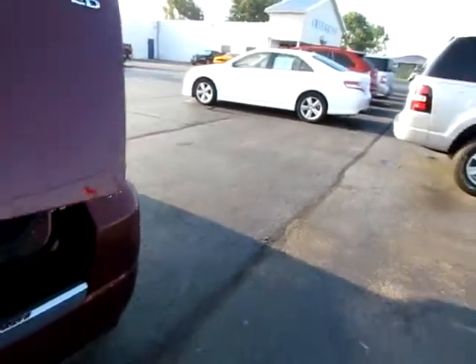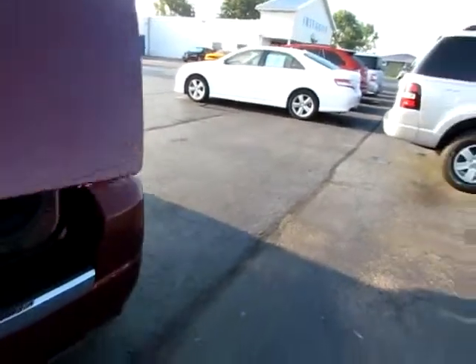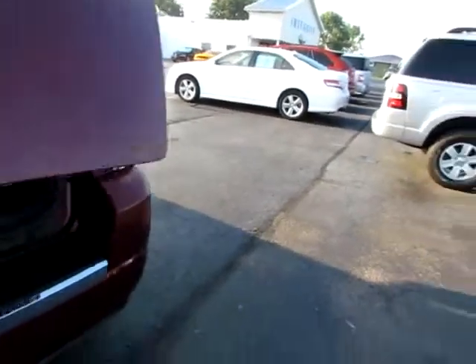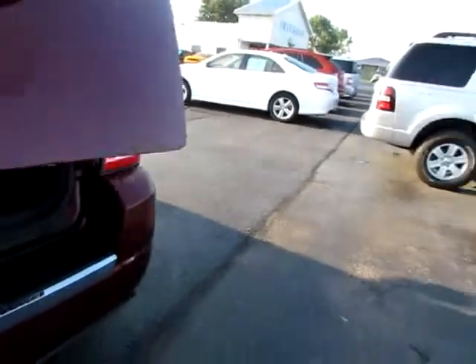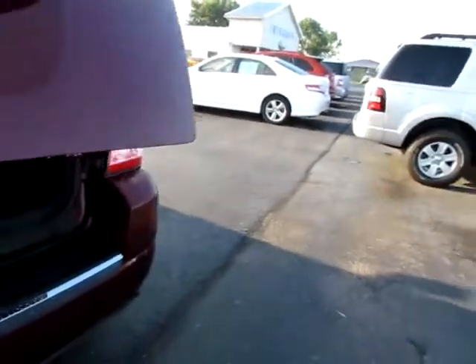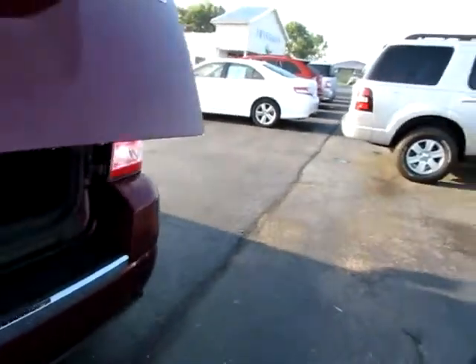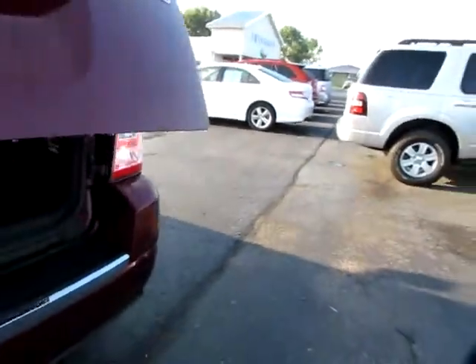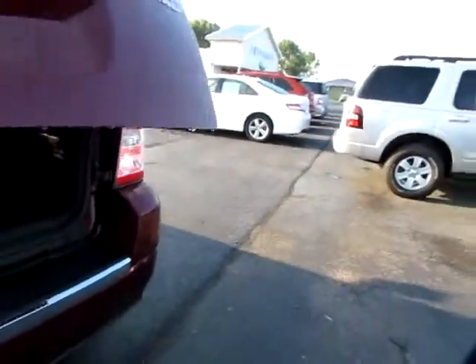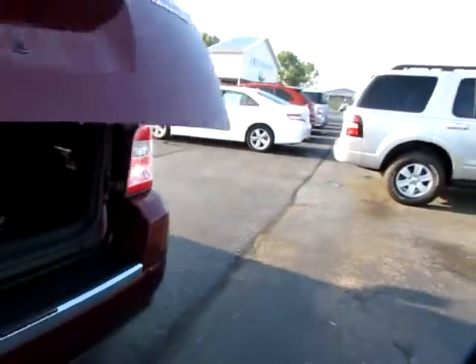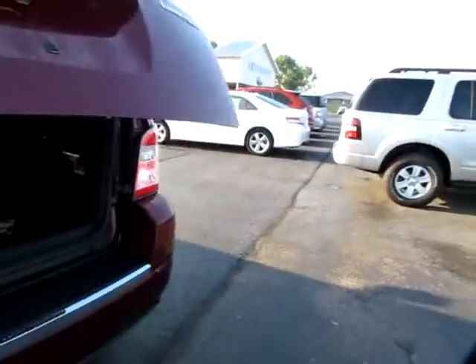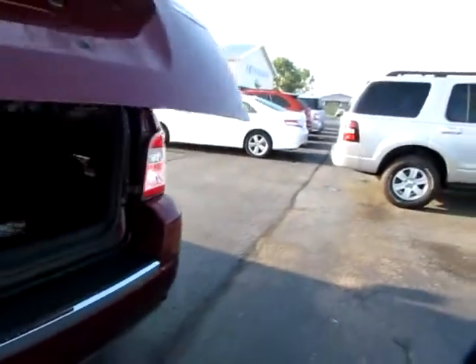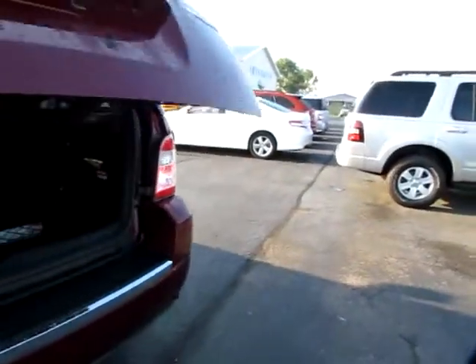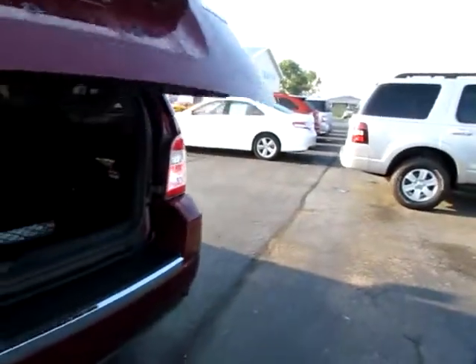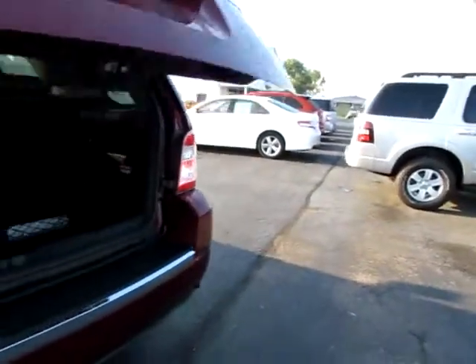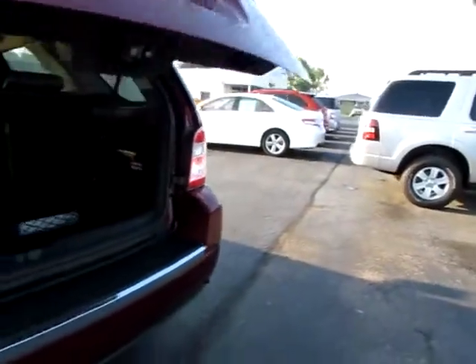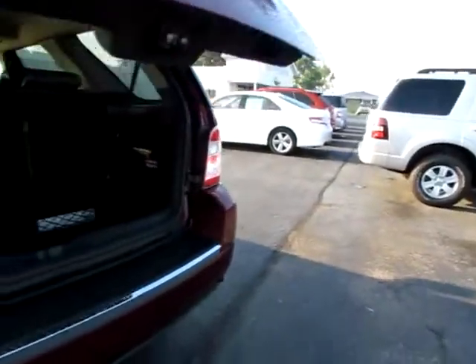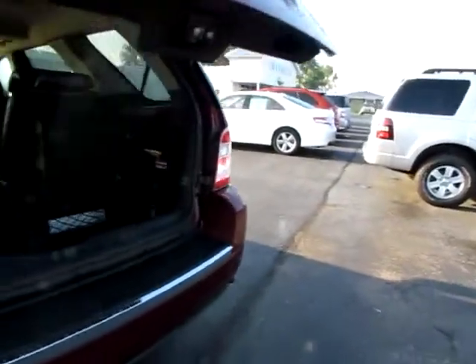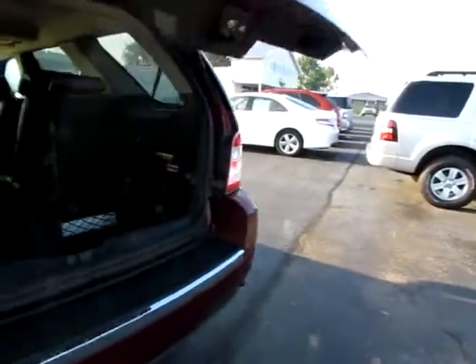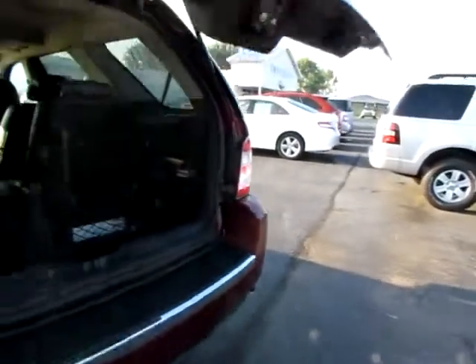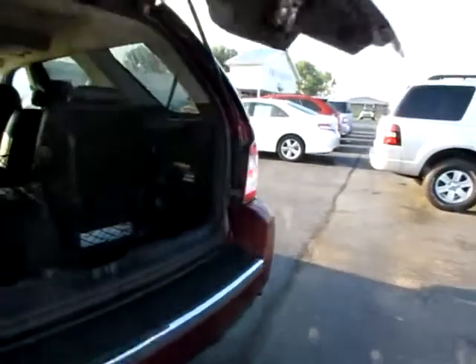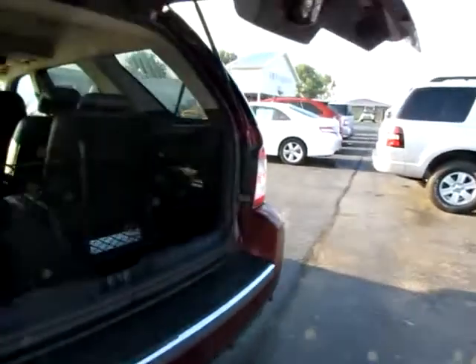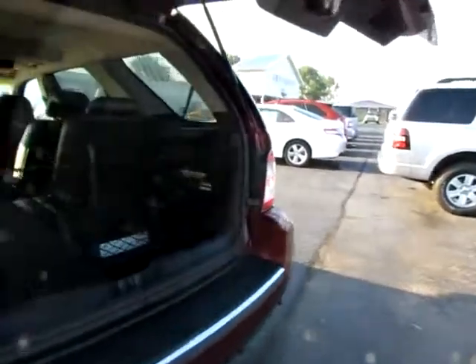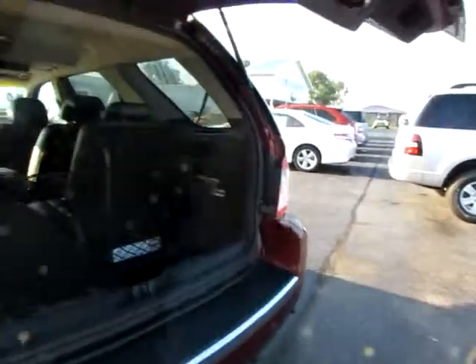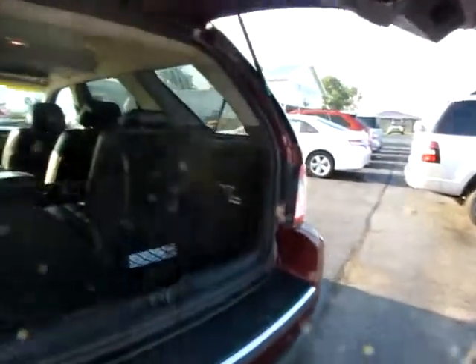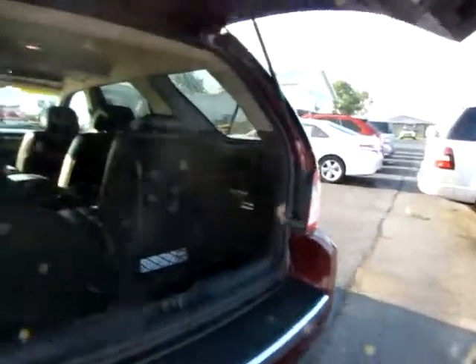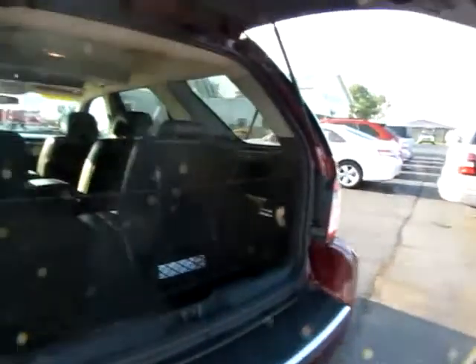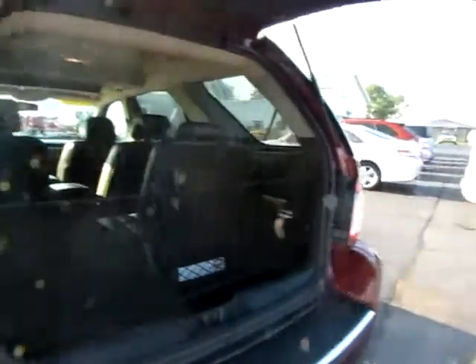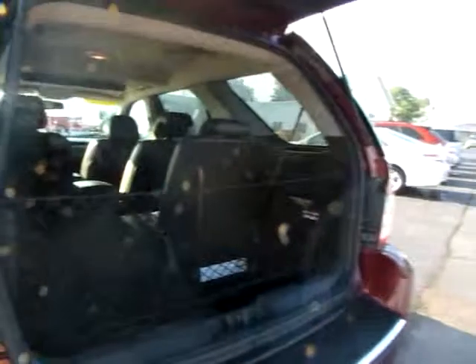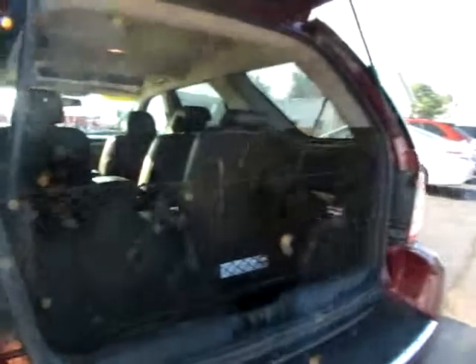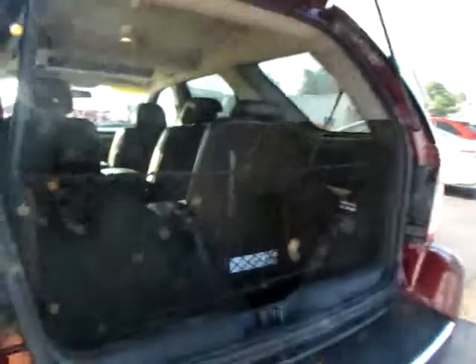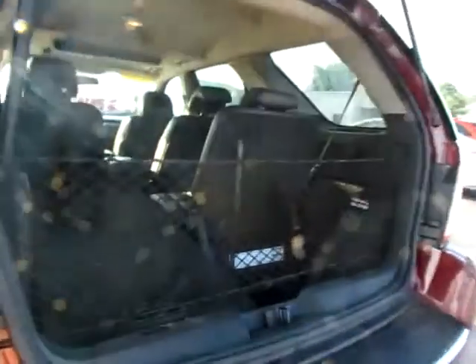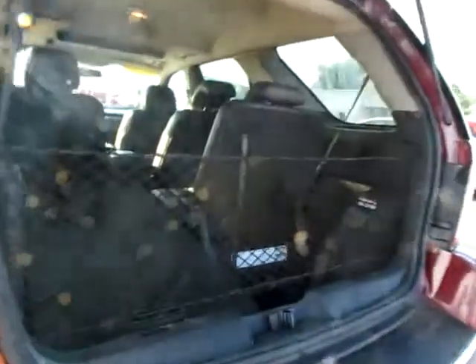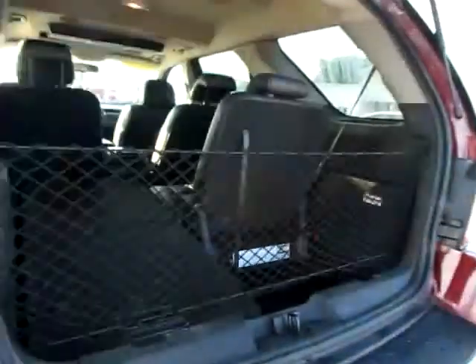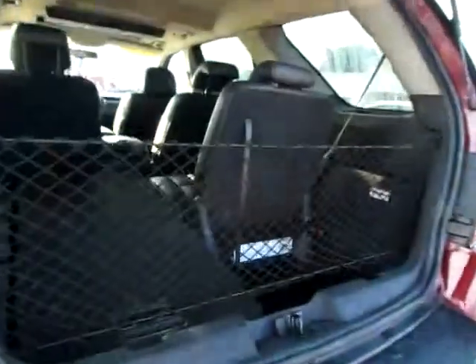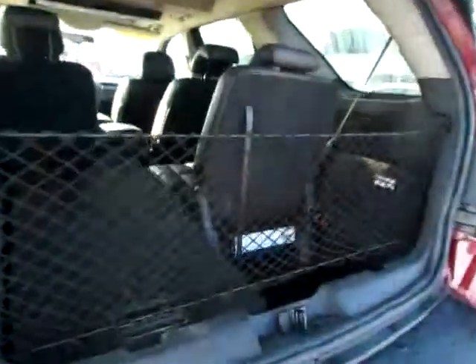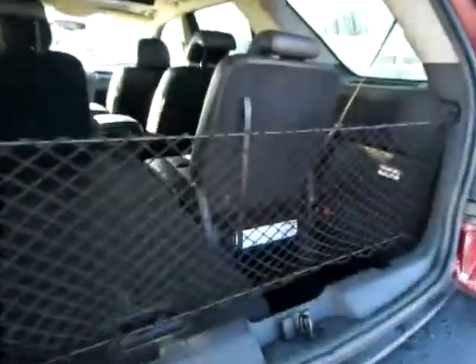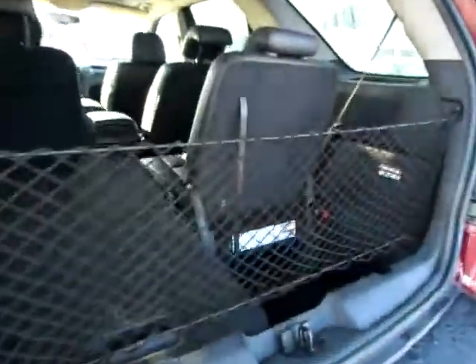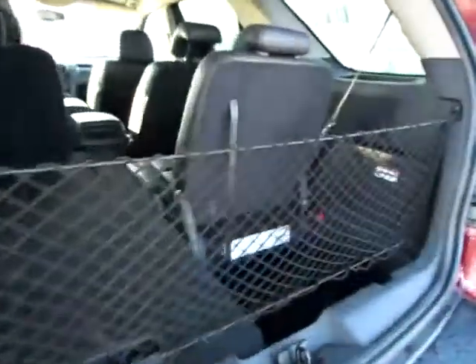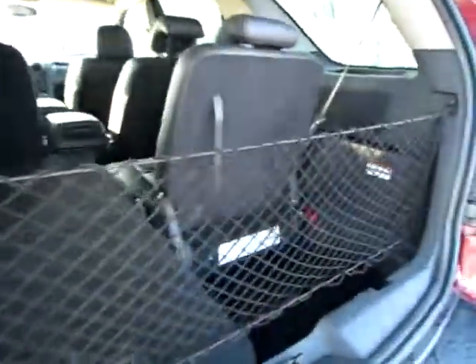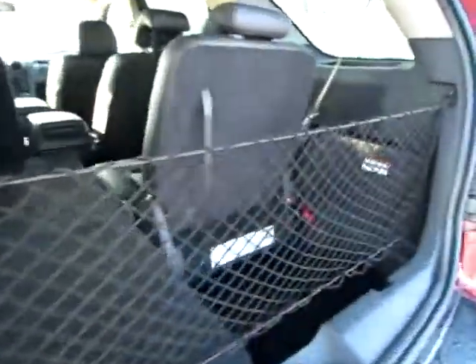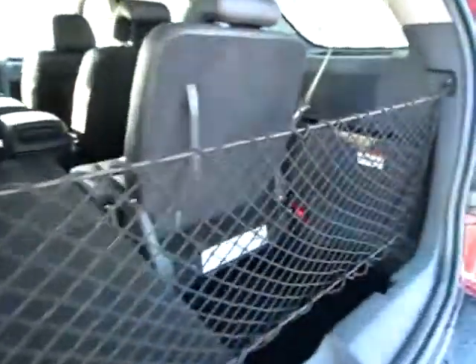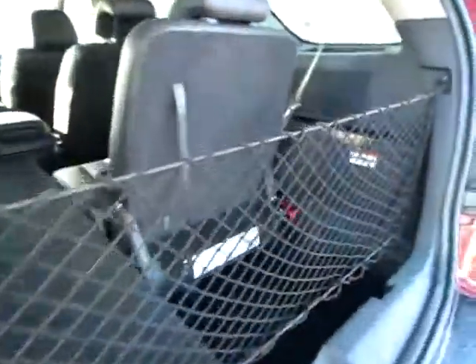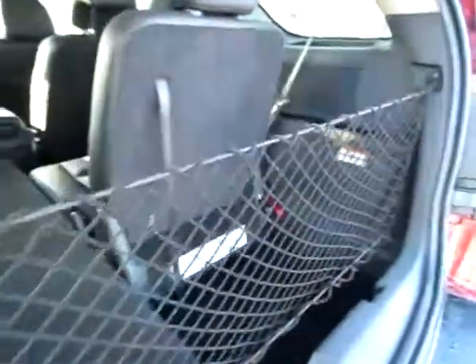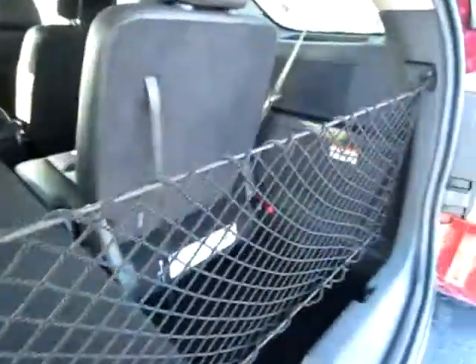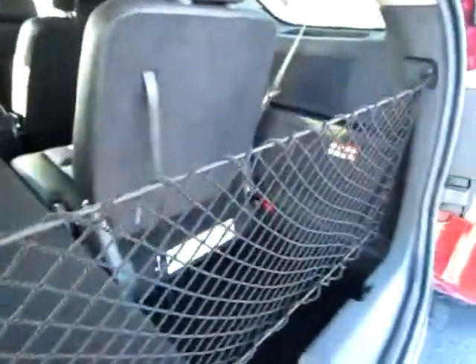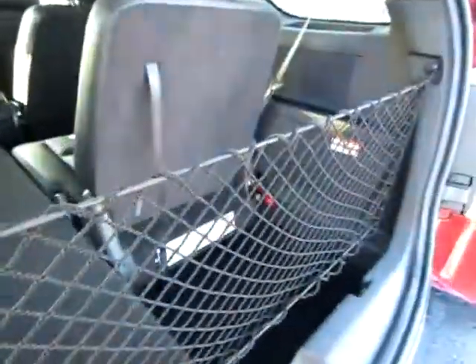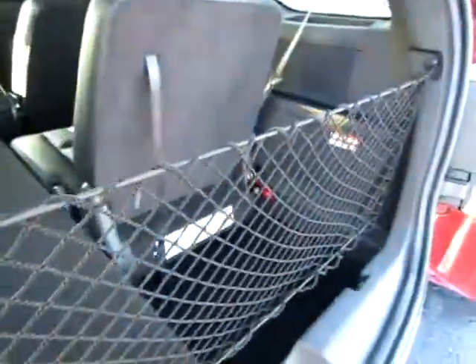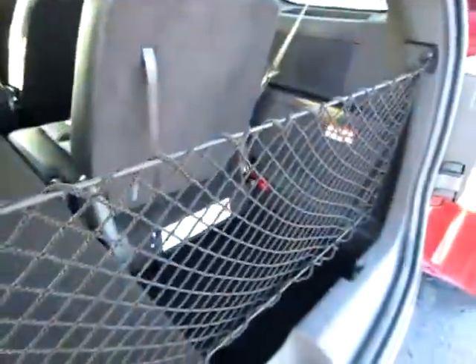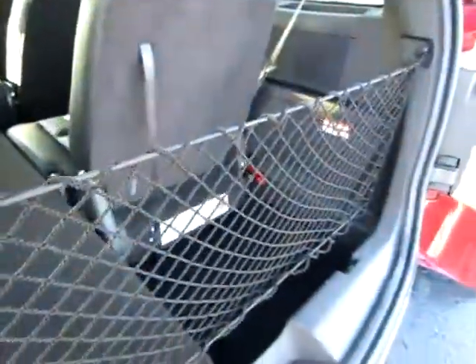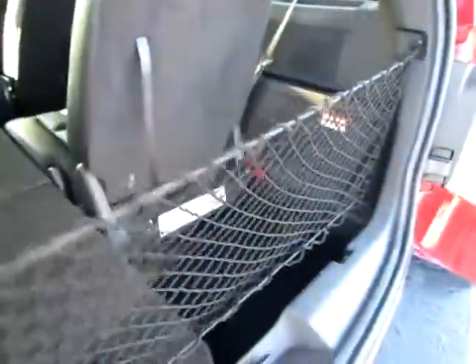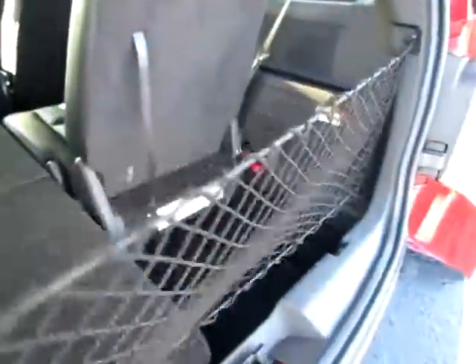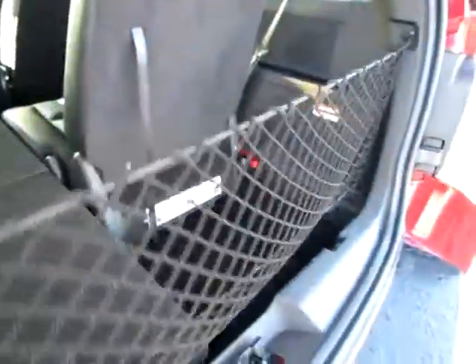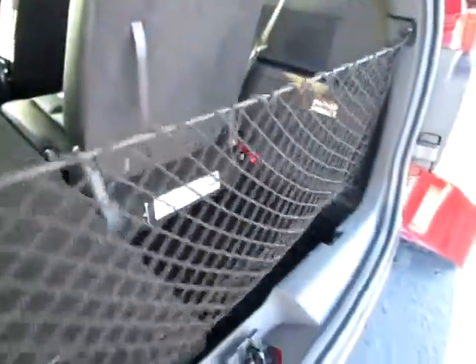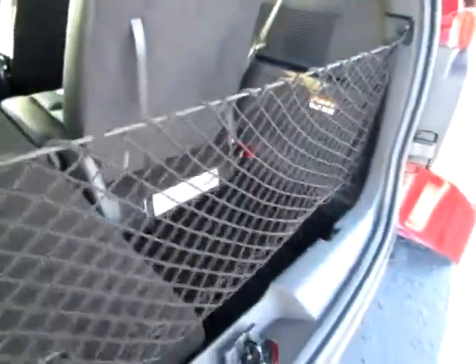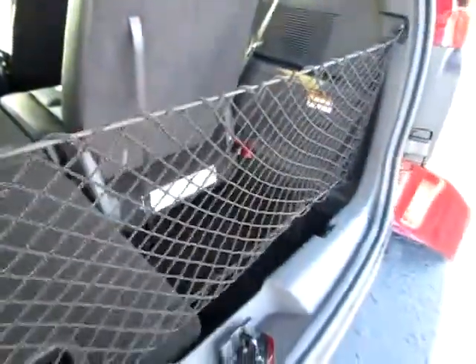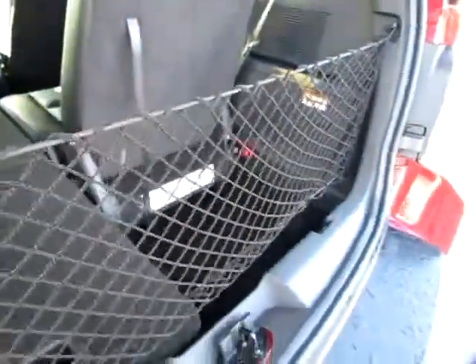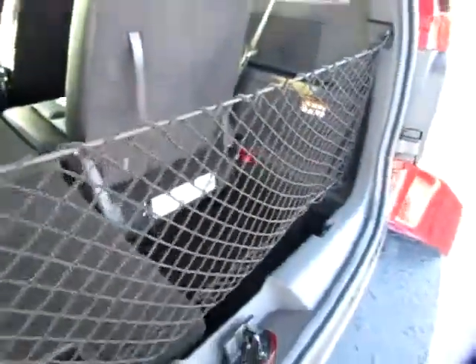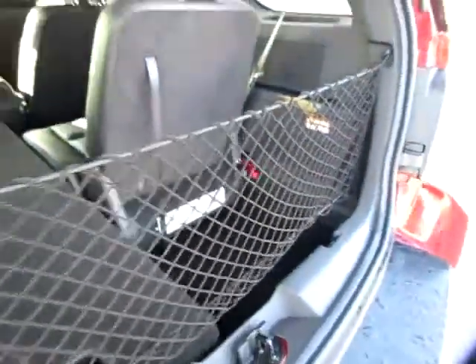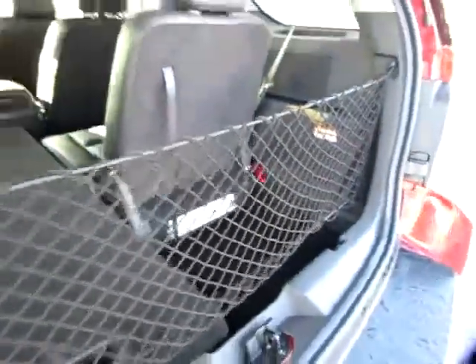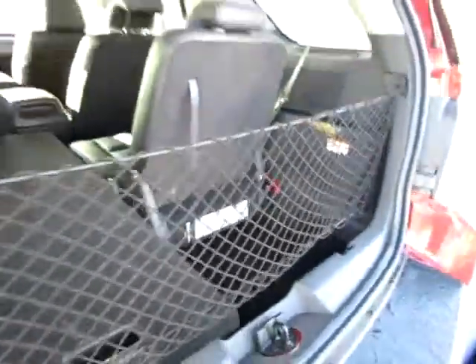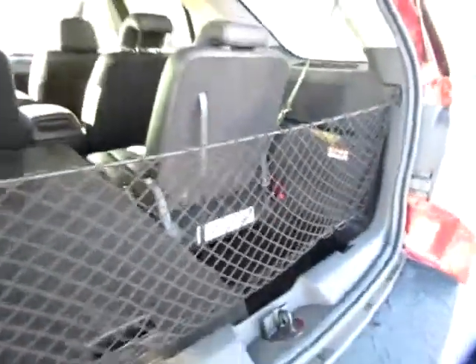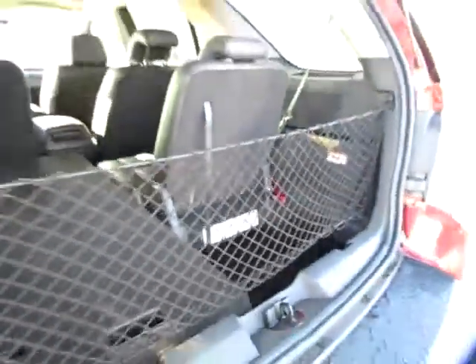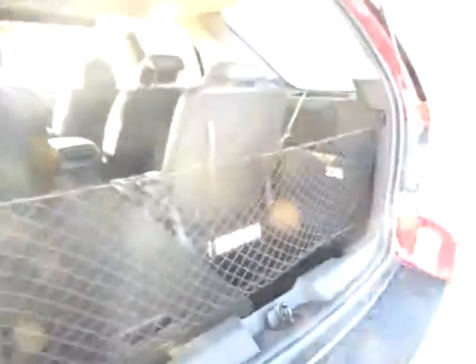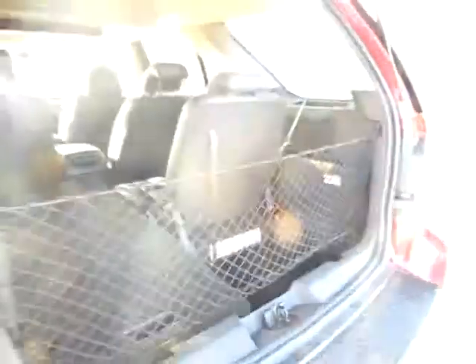I love how easily the hatch opens back here. There's even a cargo net.